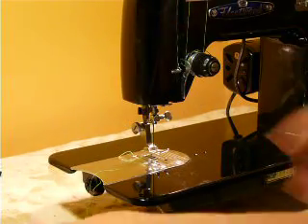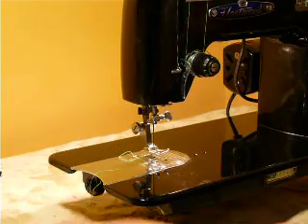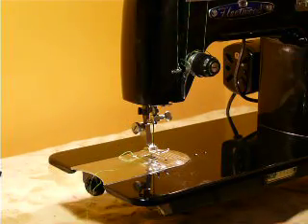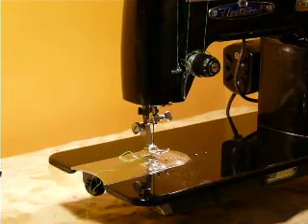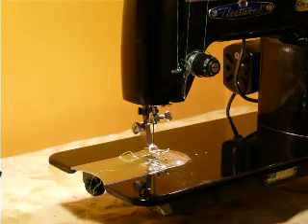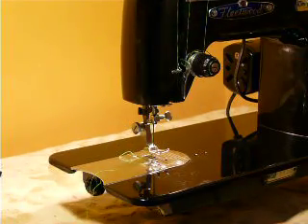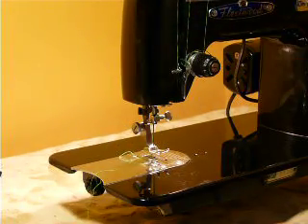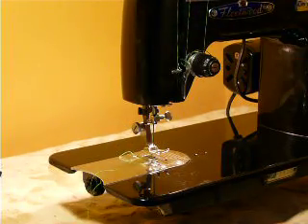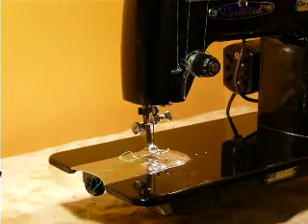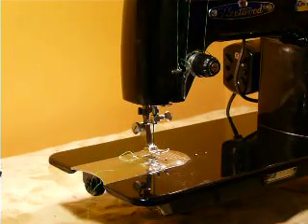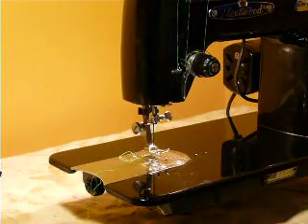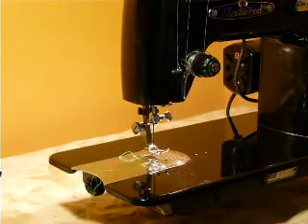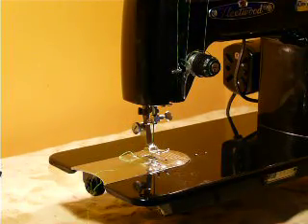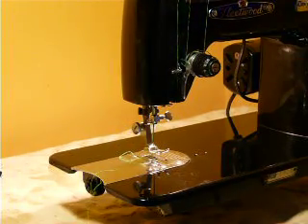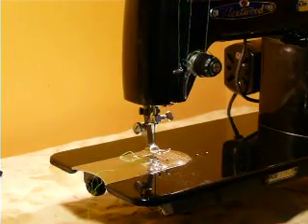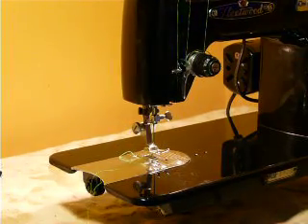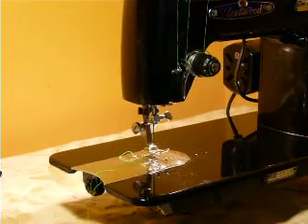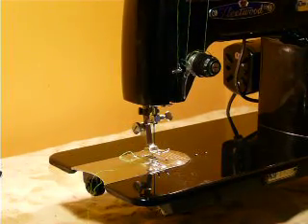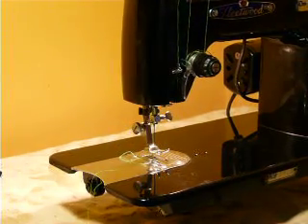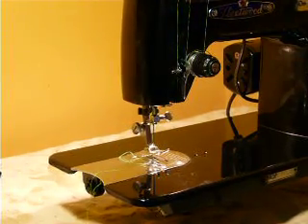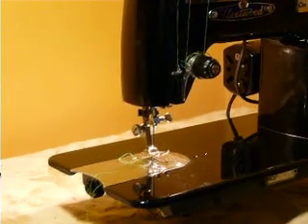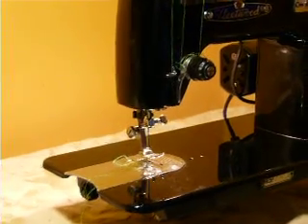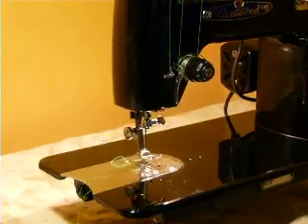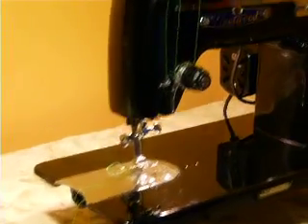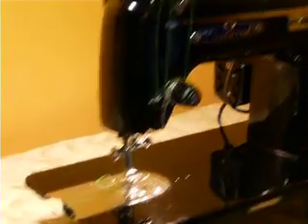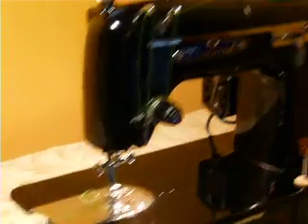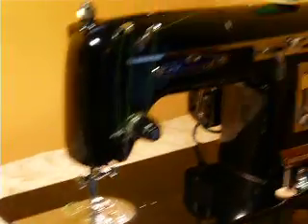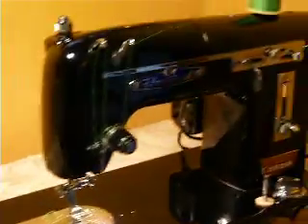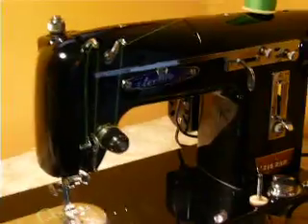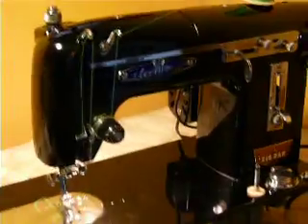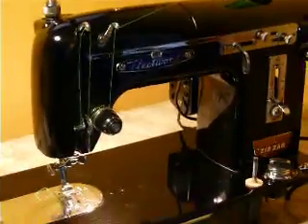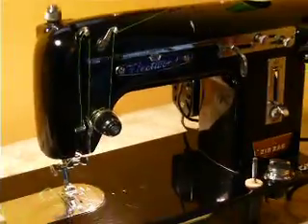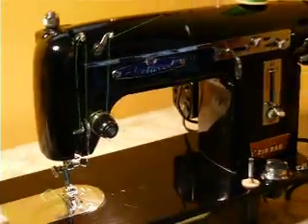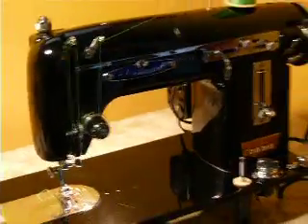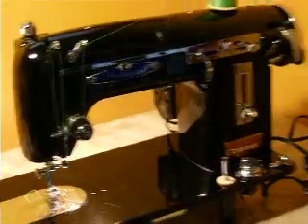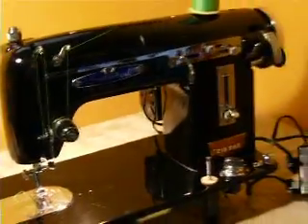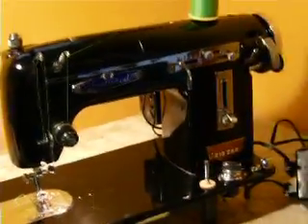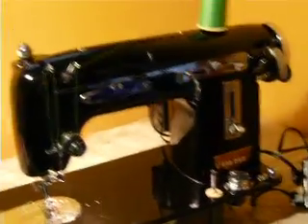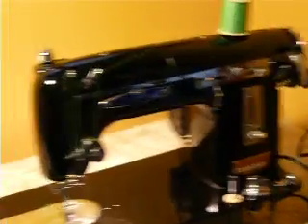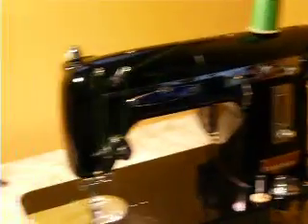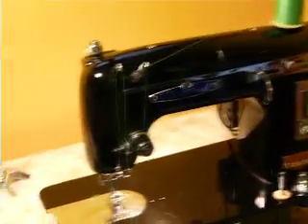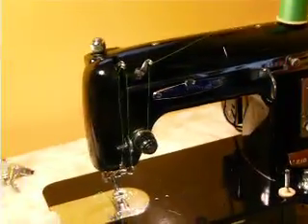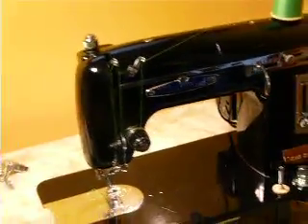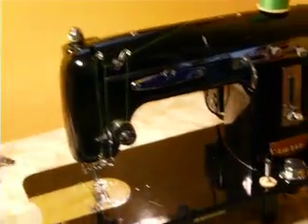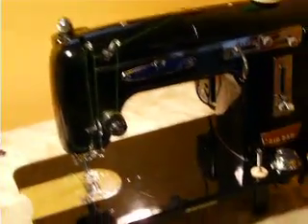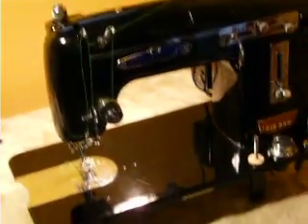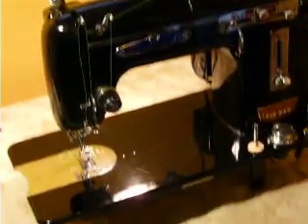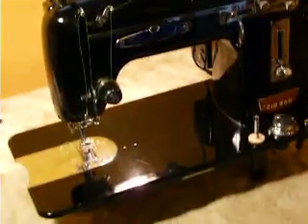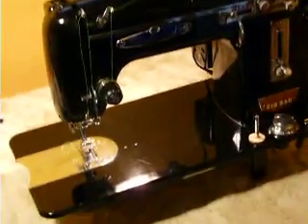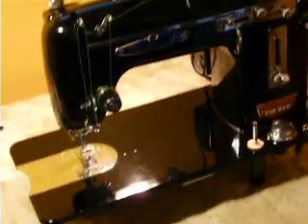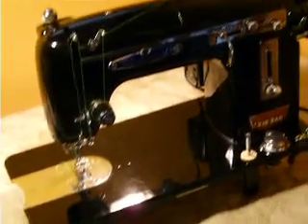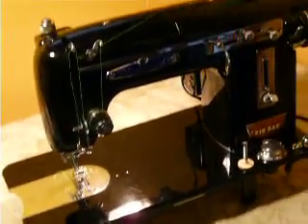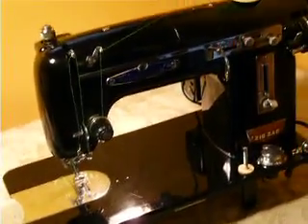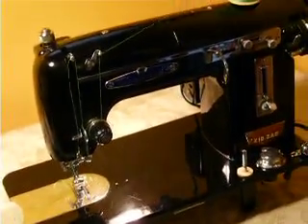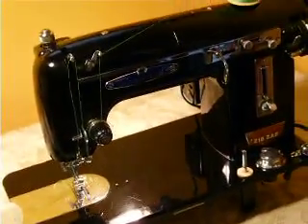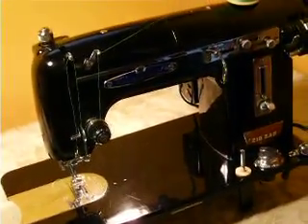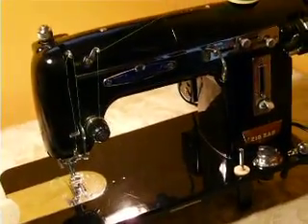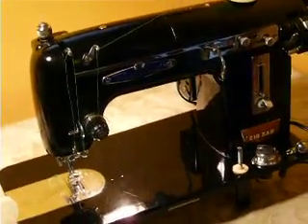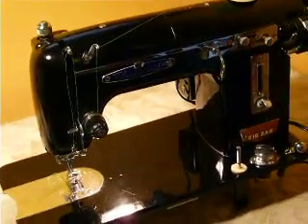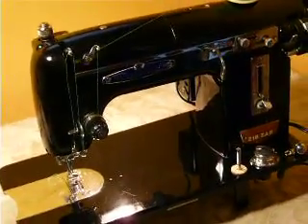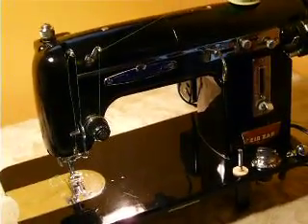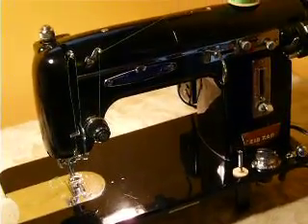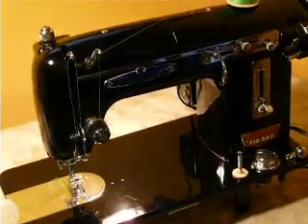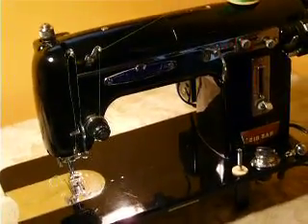And that is your Fleetwood model 690, one amp, vintage zig-zag black machine.